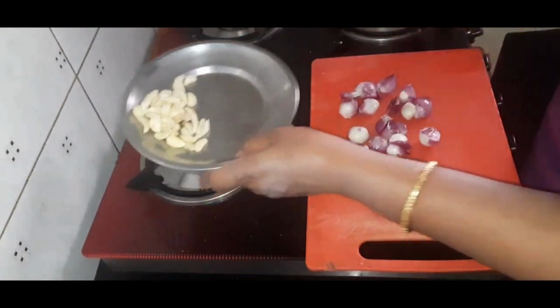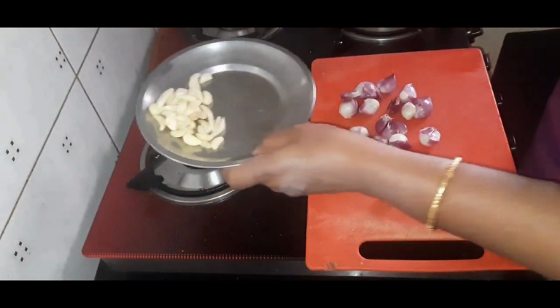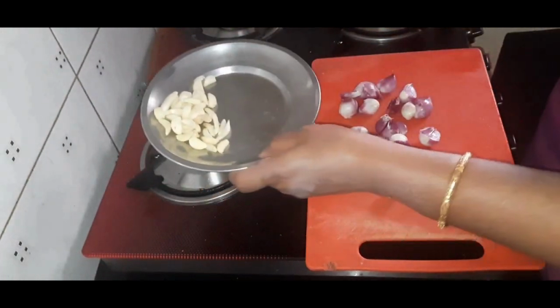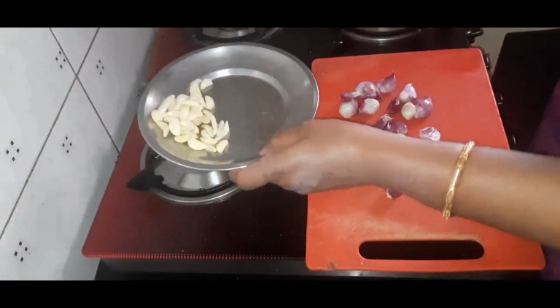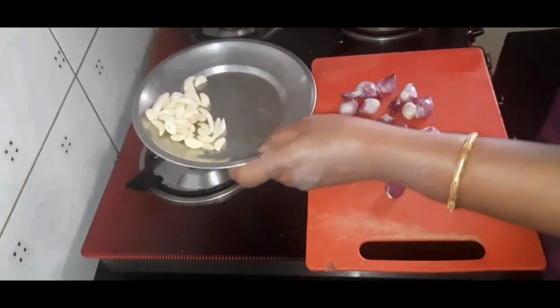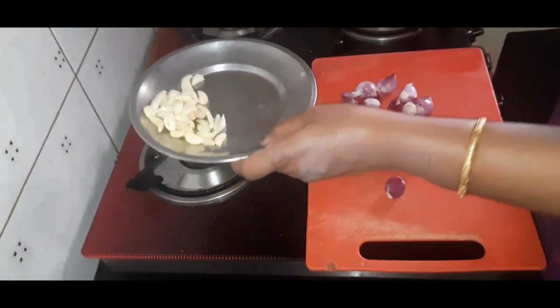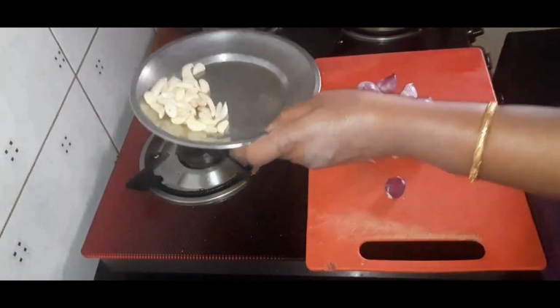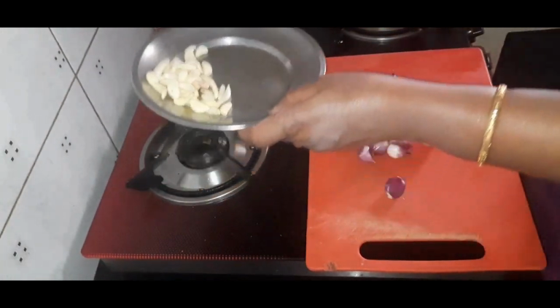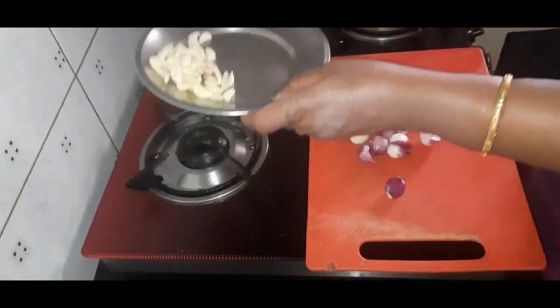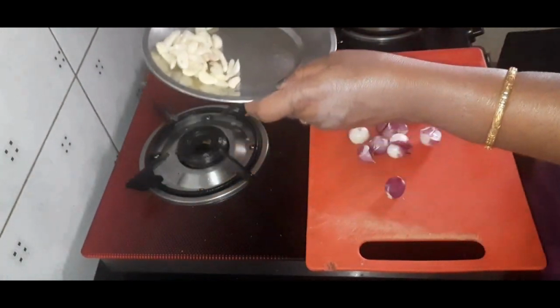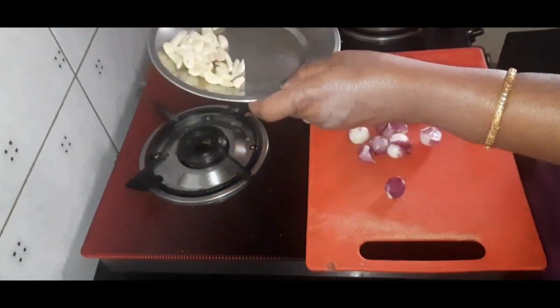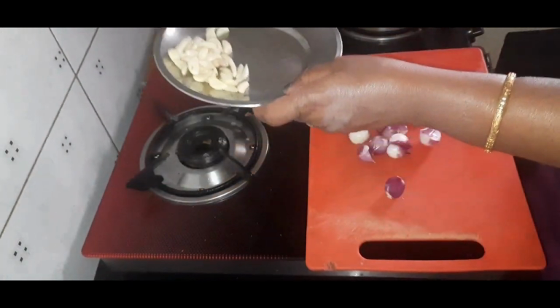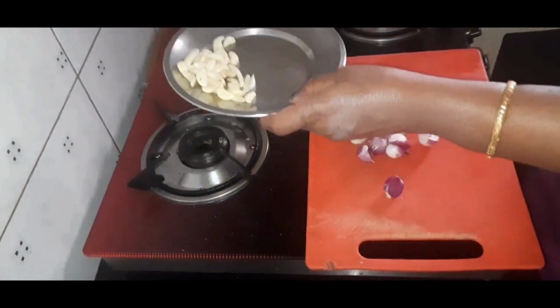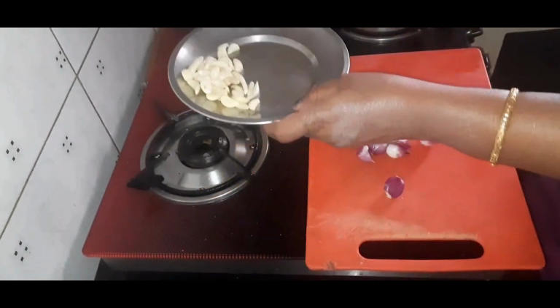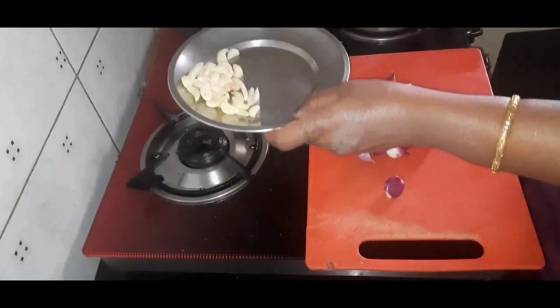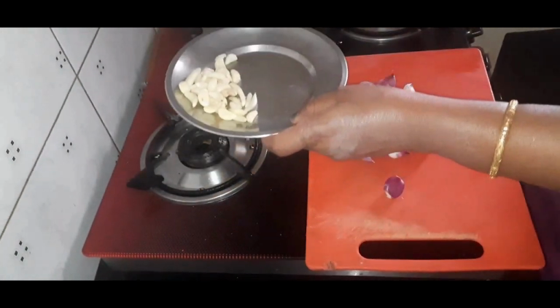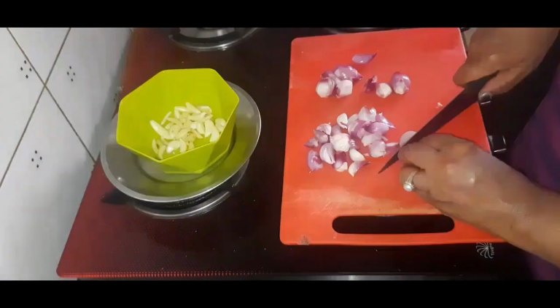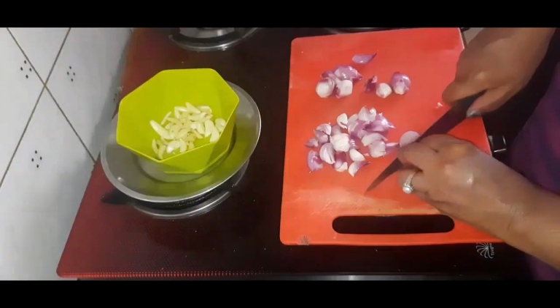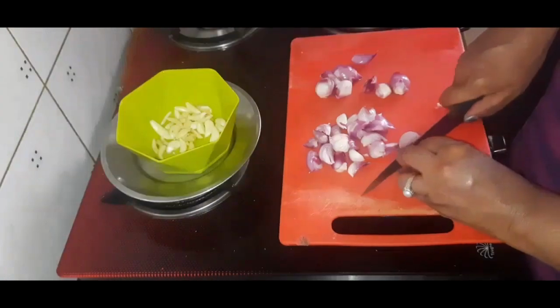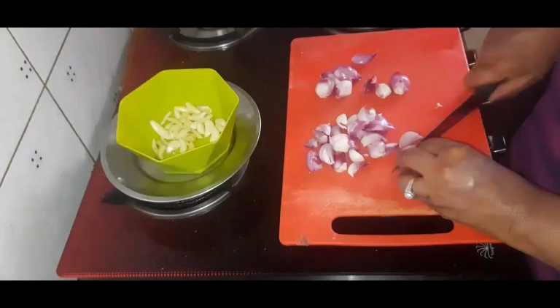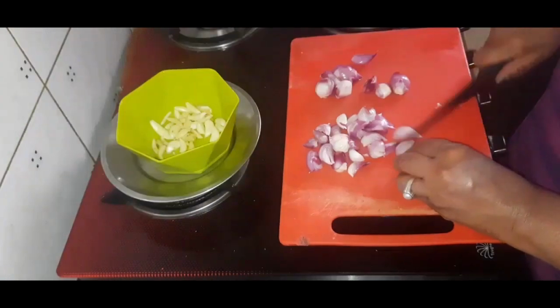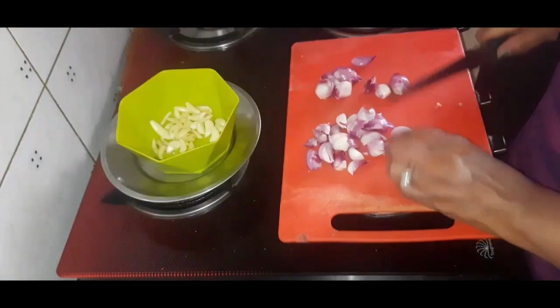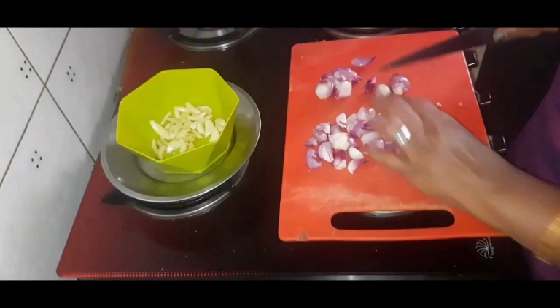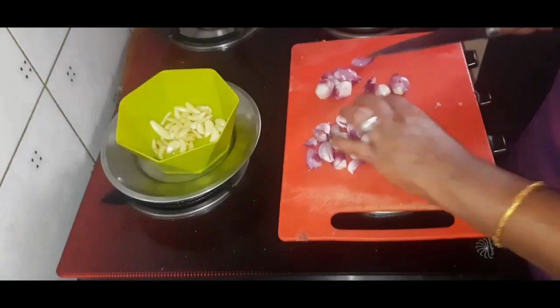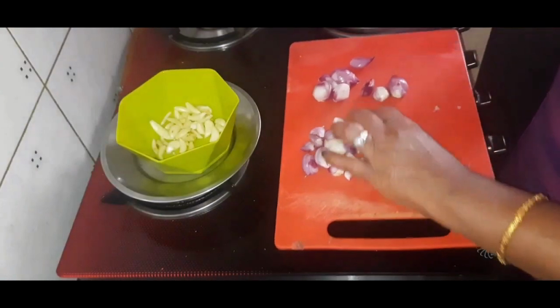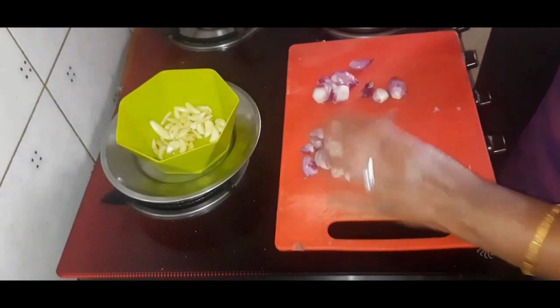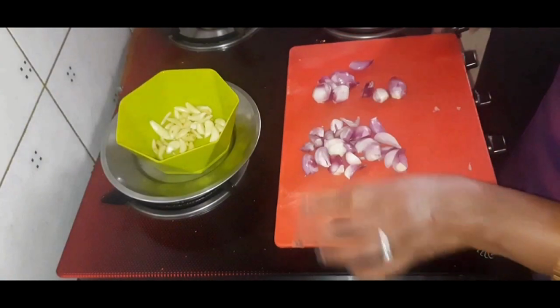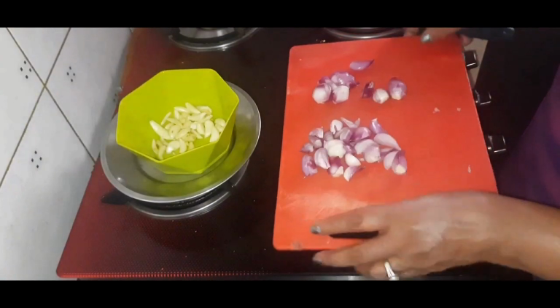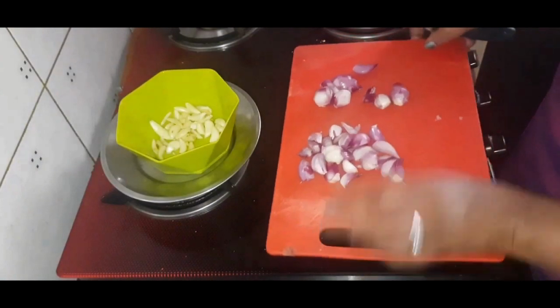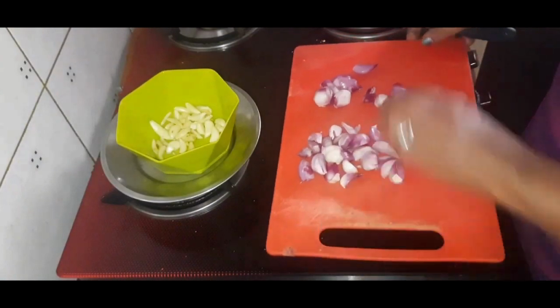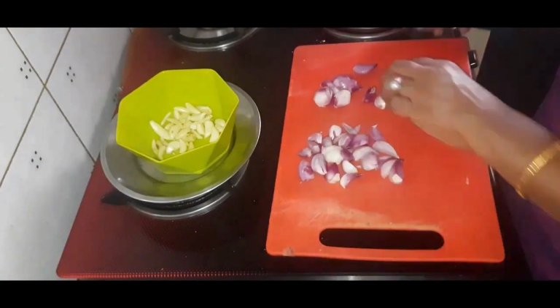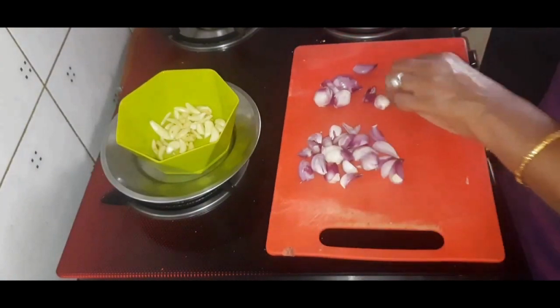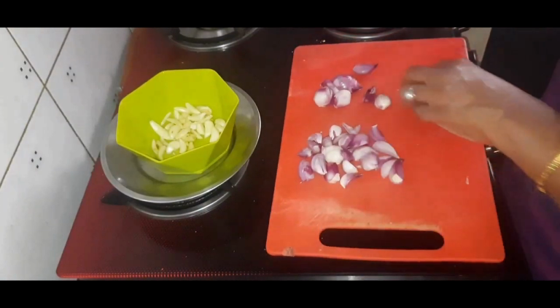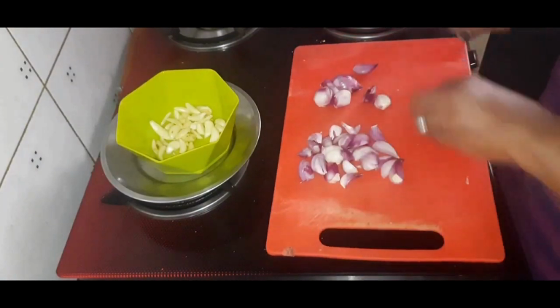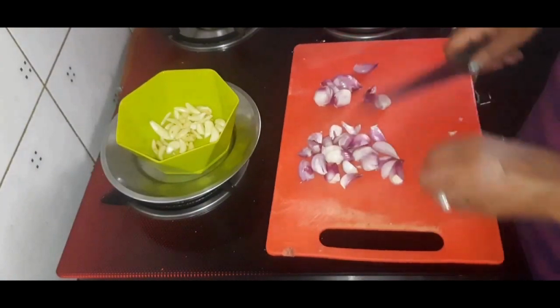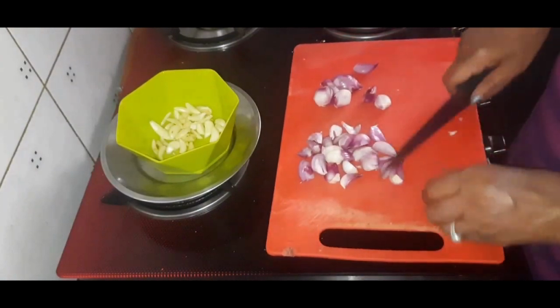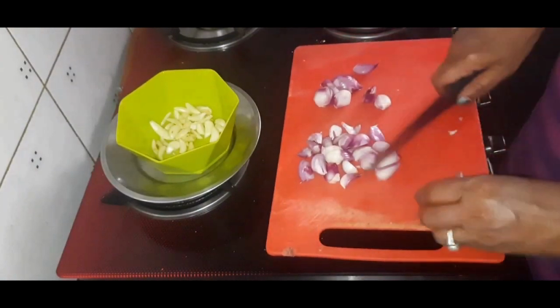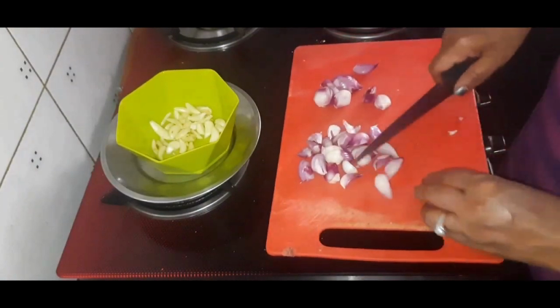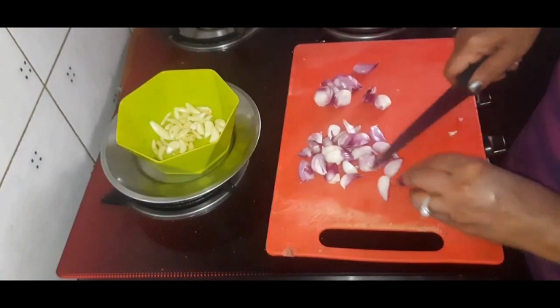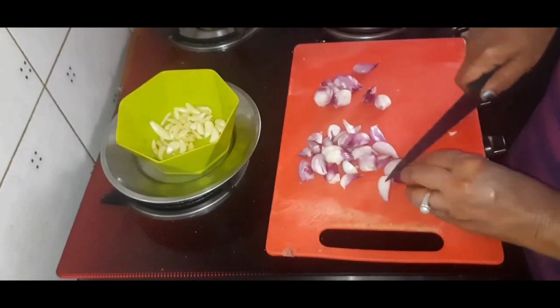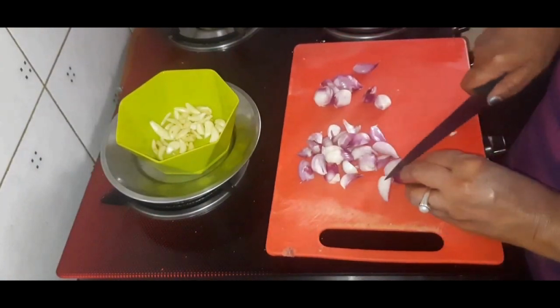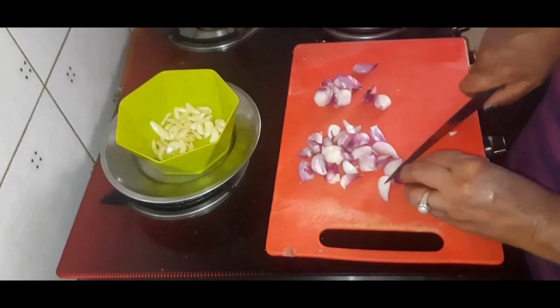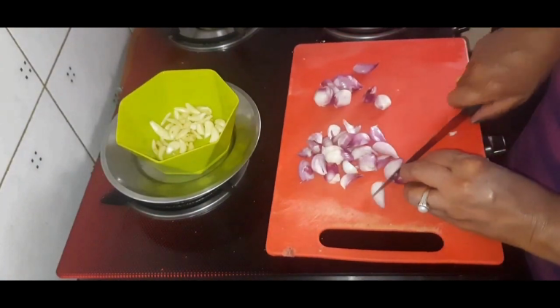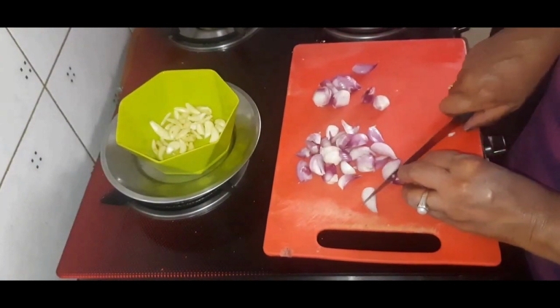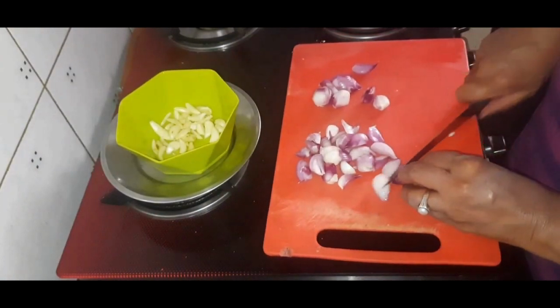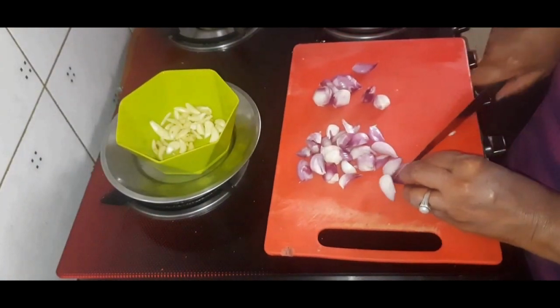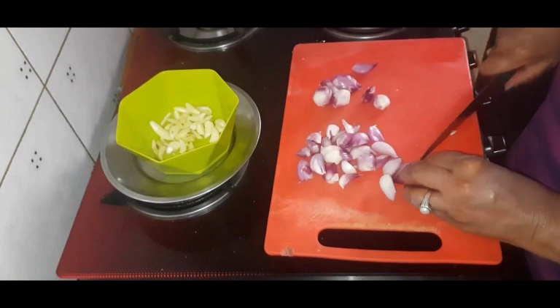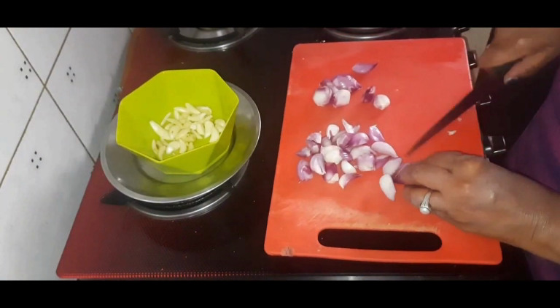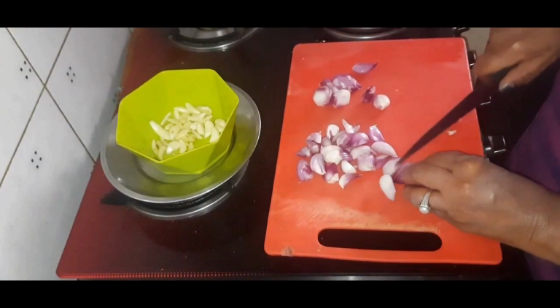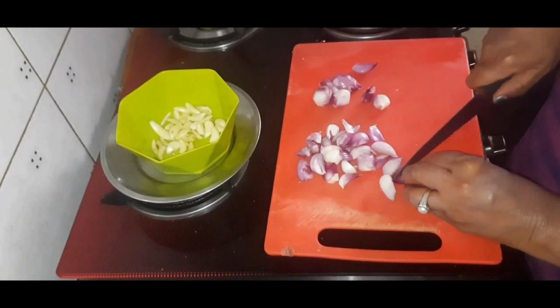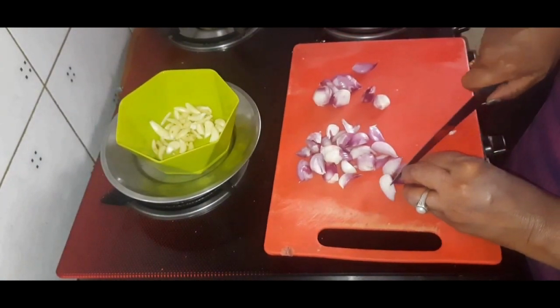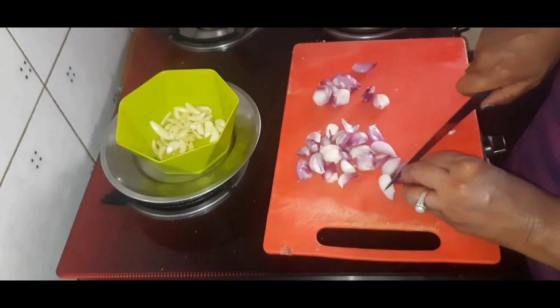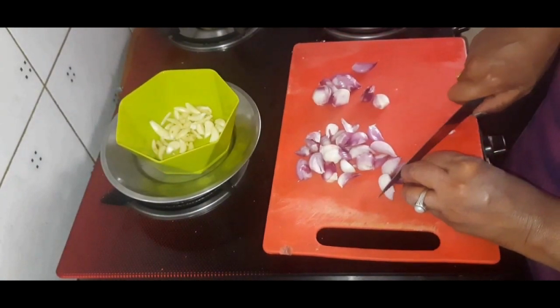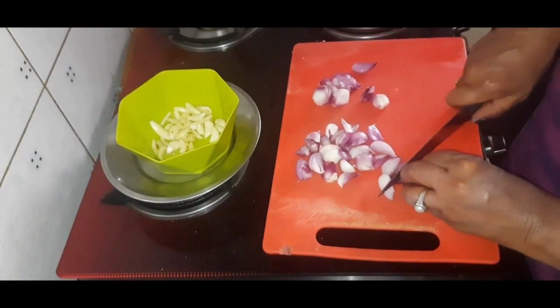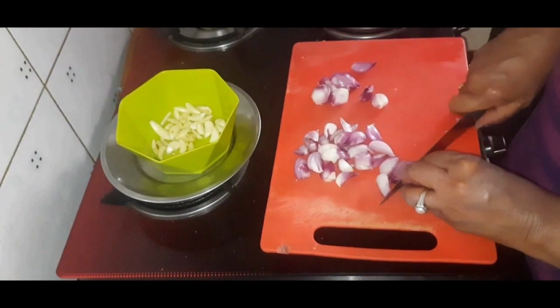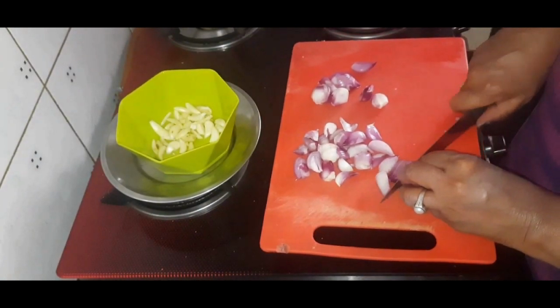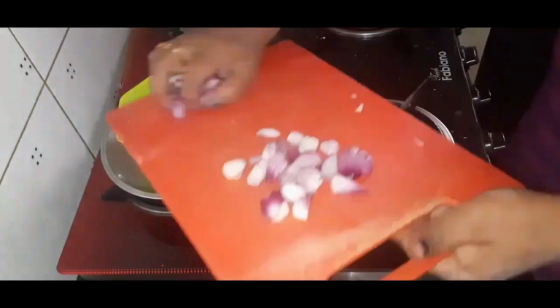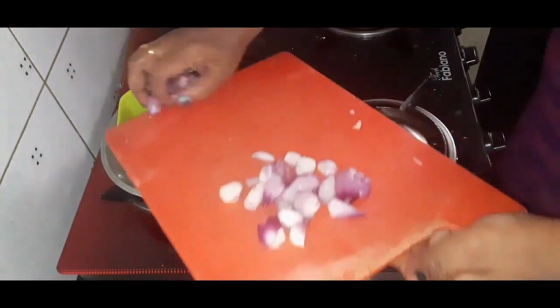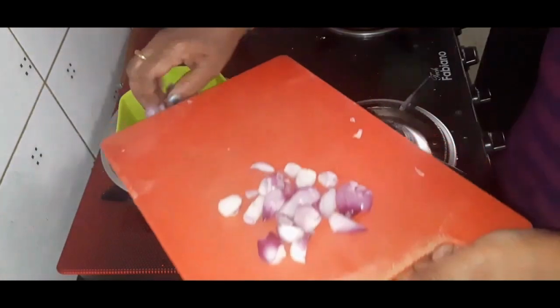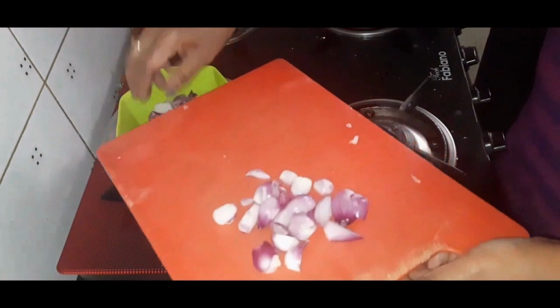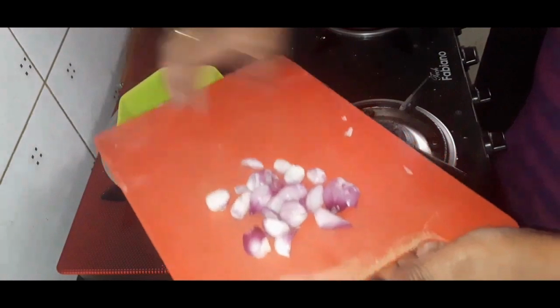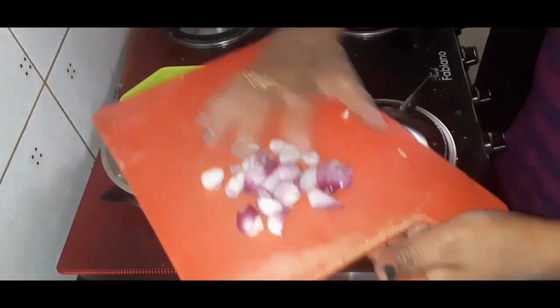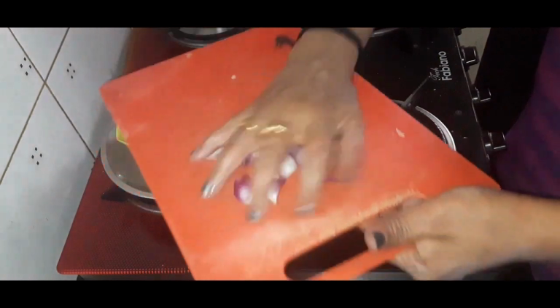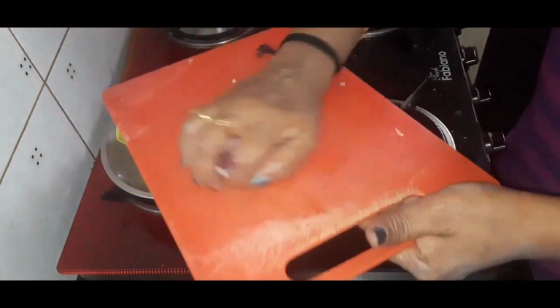For onion and garlic thial, I have taken 20 to 25 numbers of small onions and garlic. Cut the onion into two pieces.